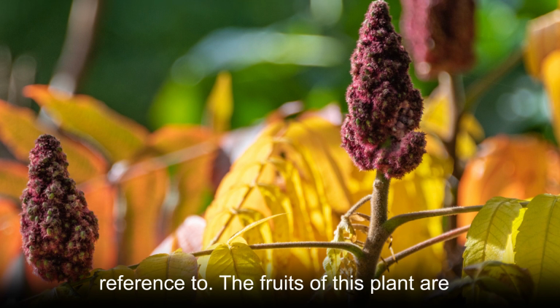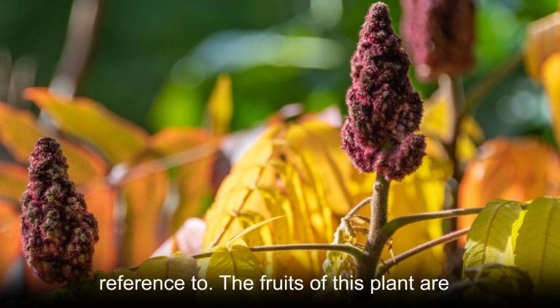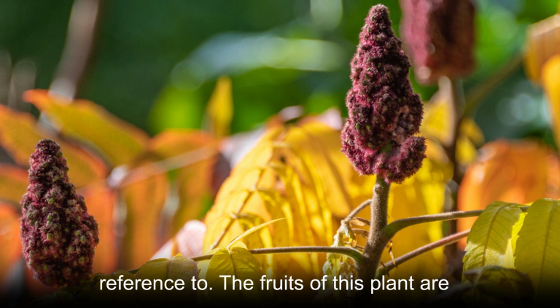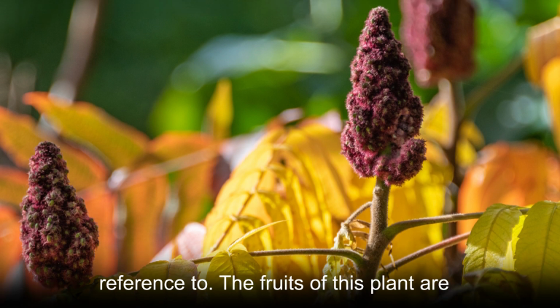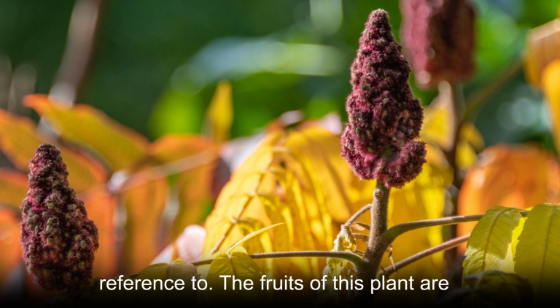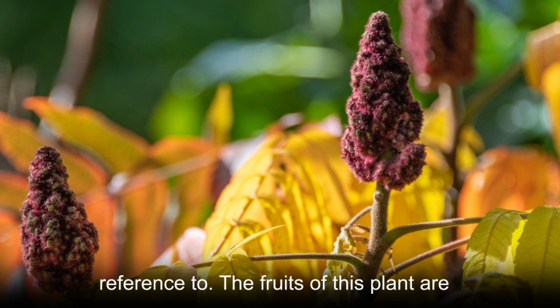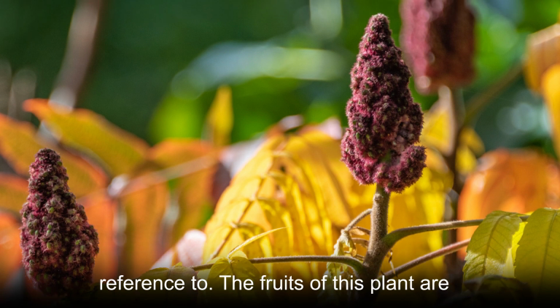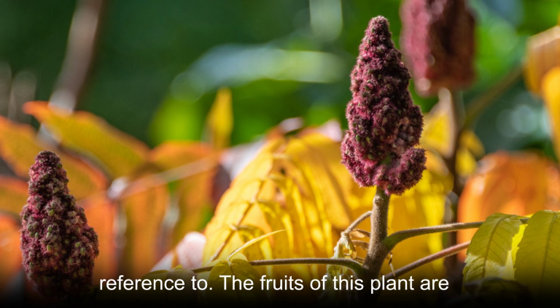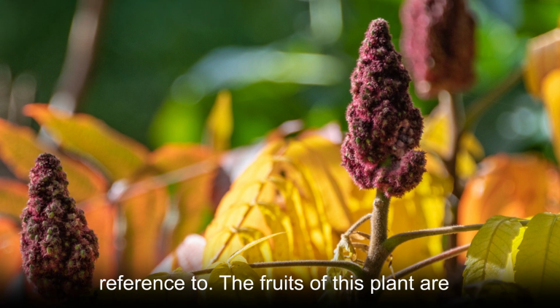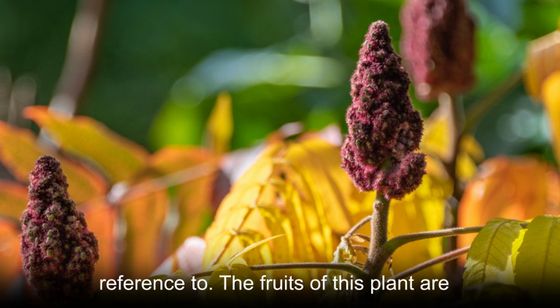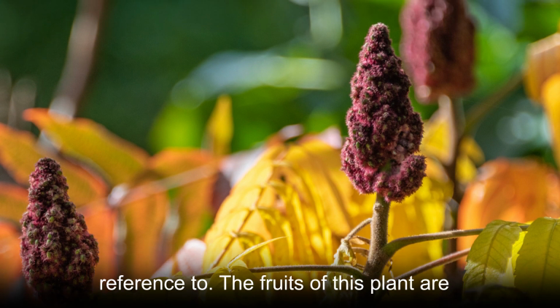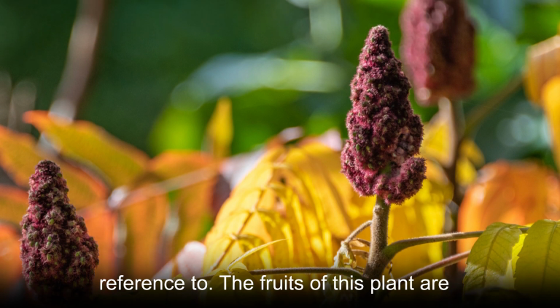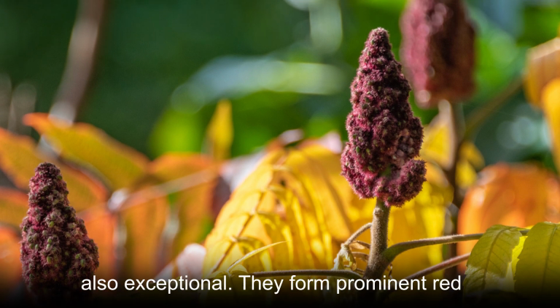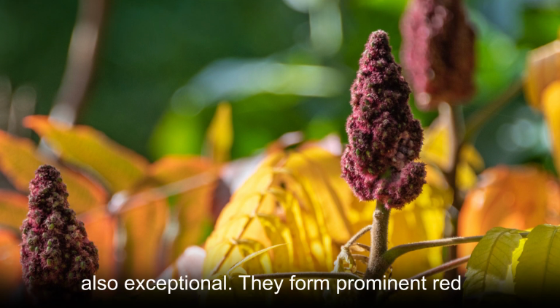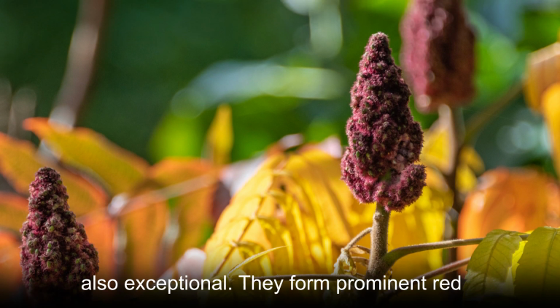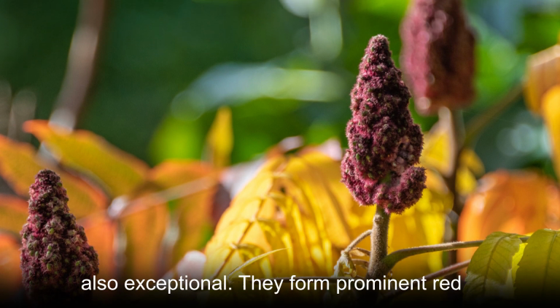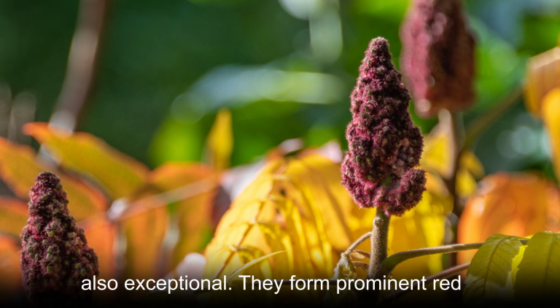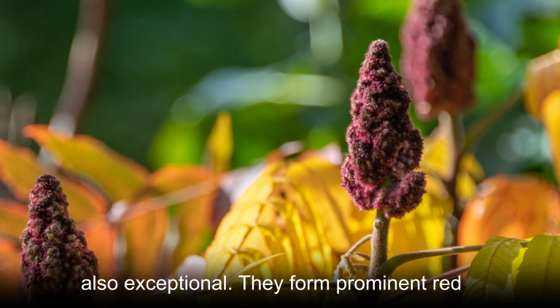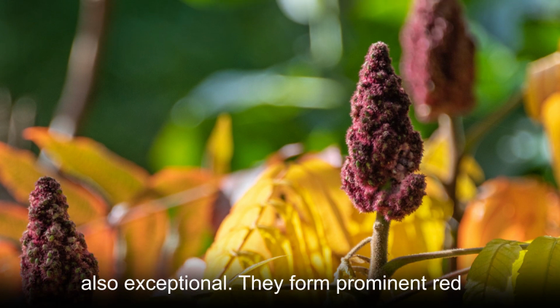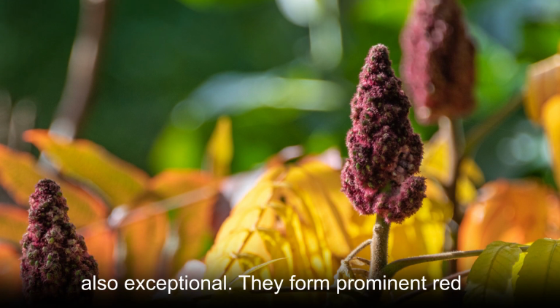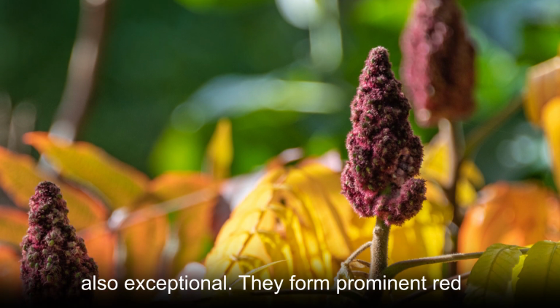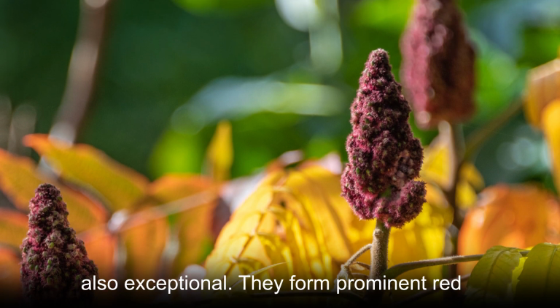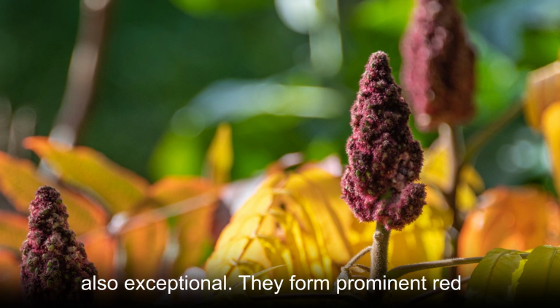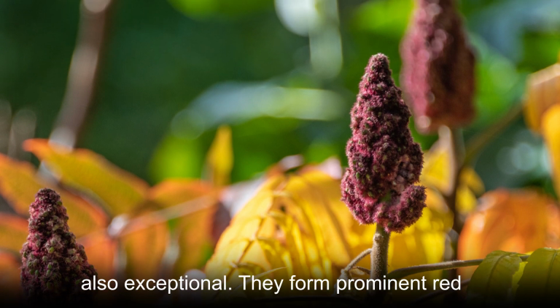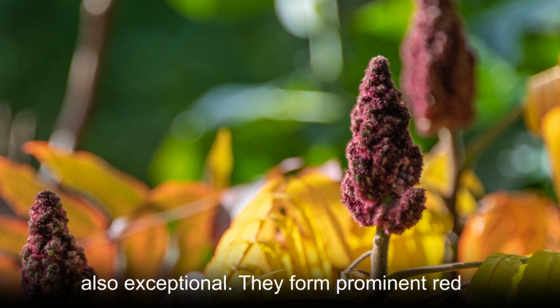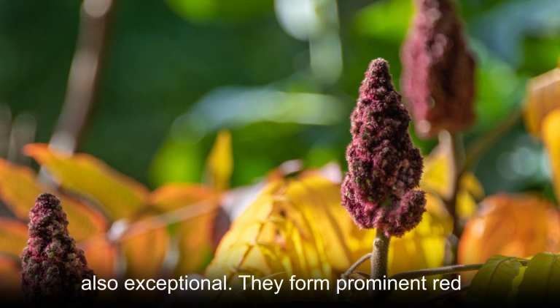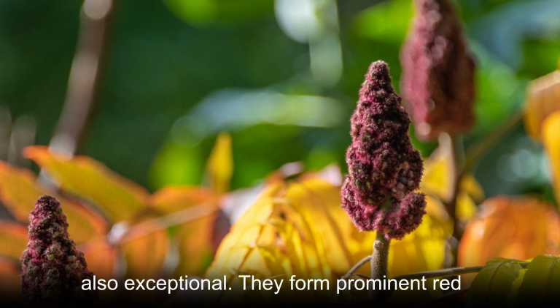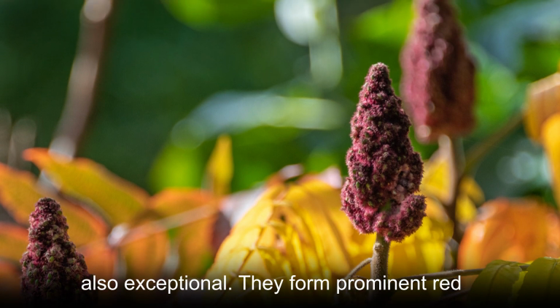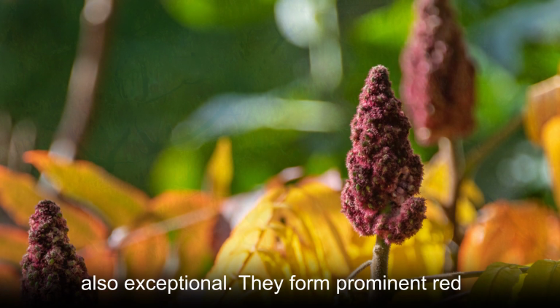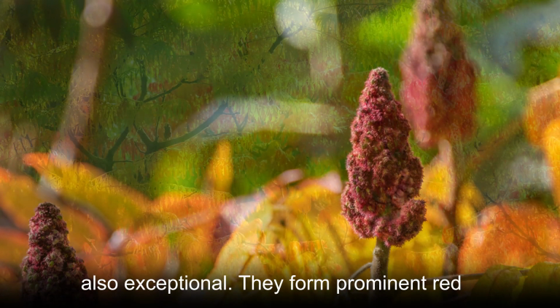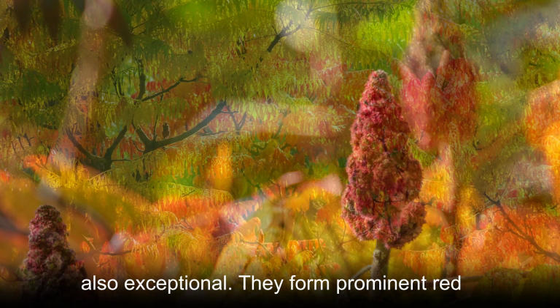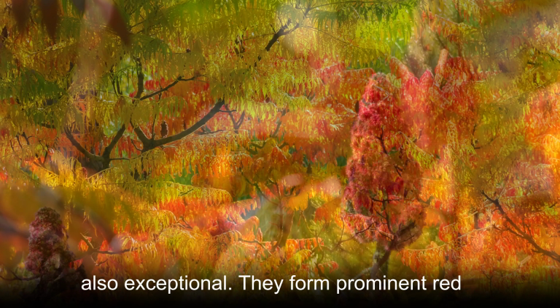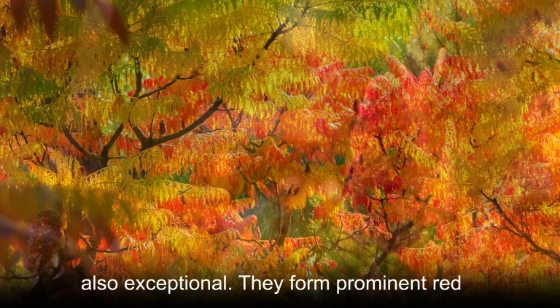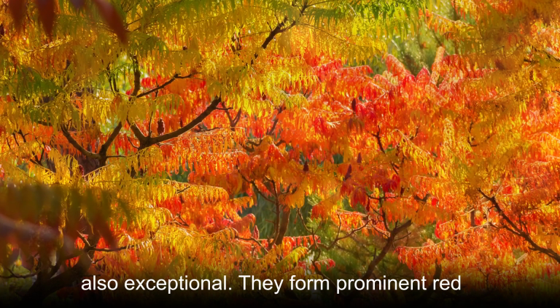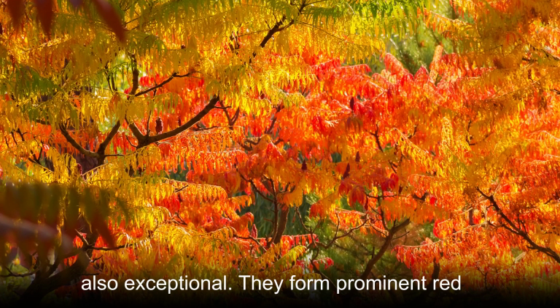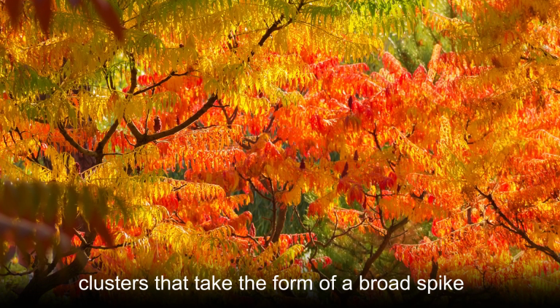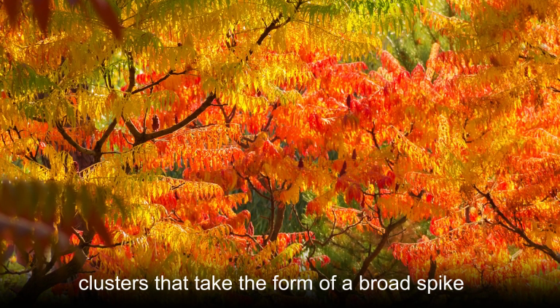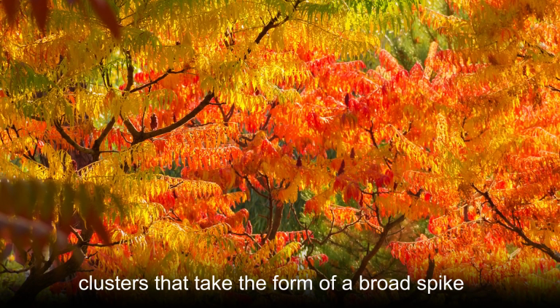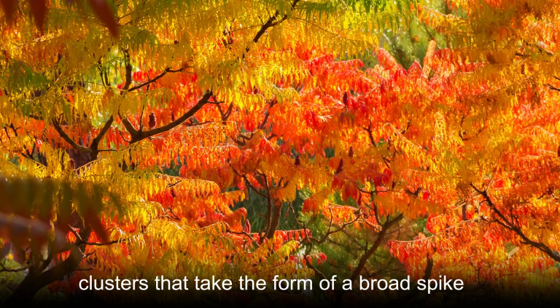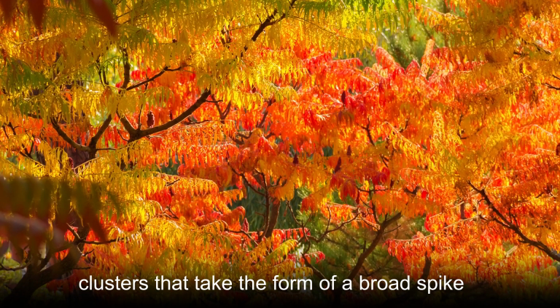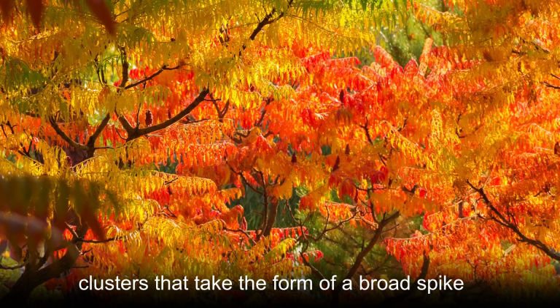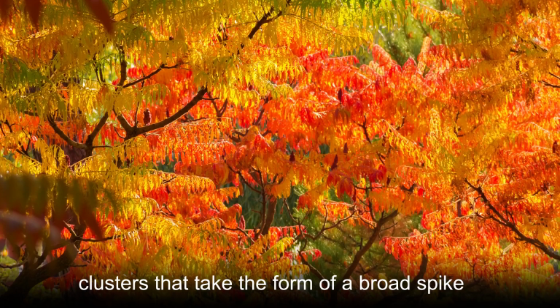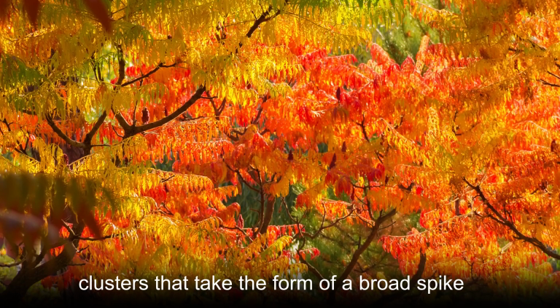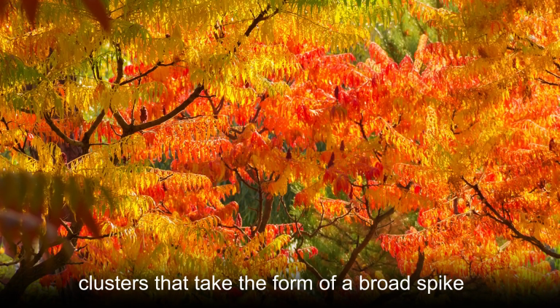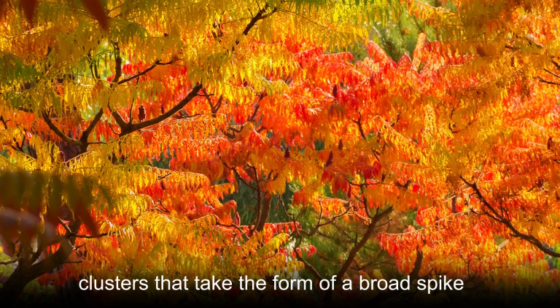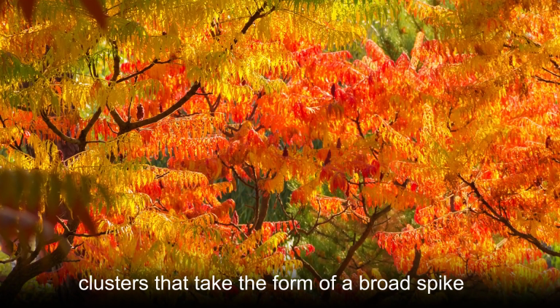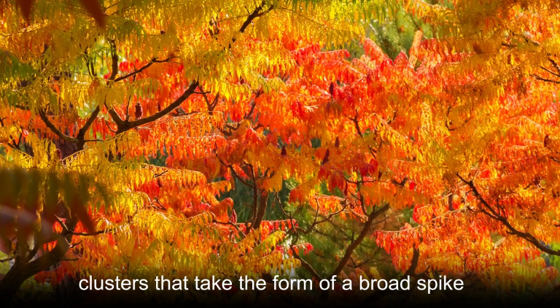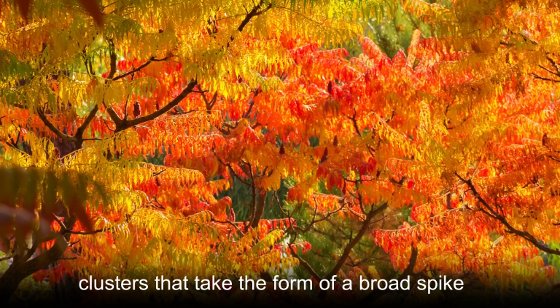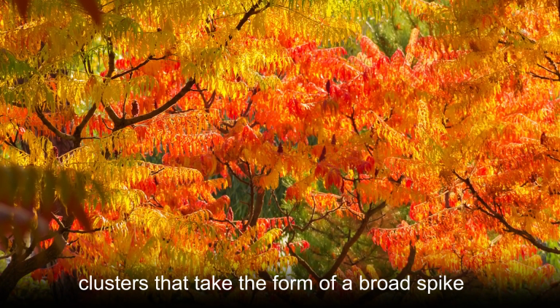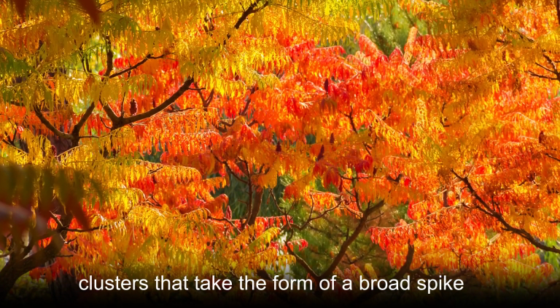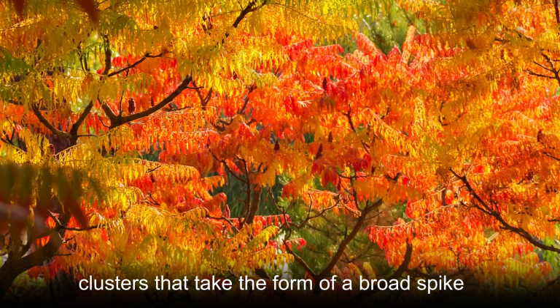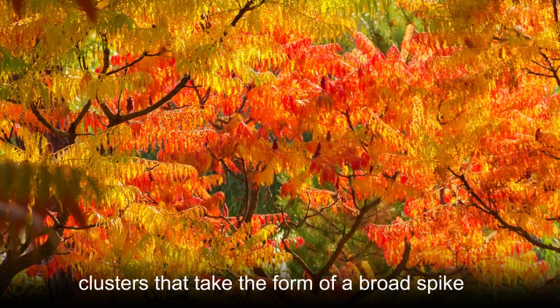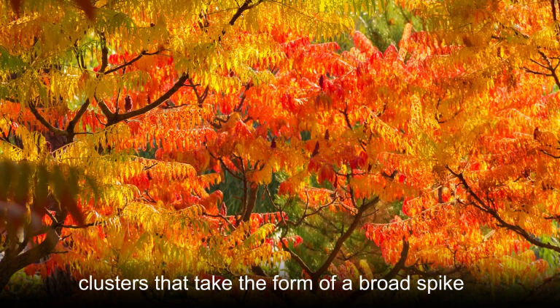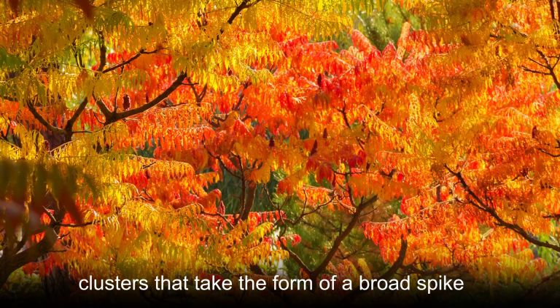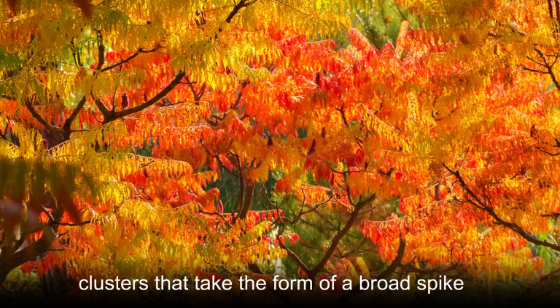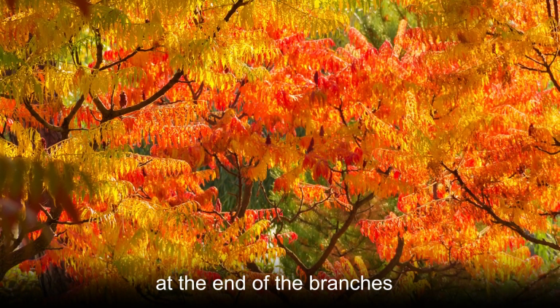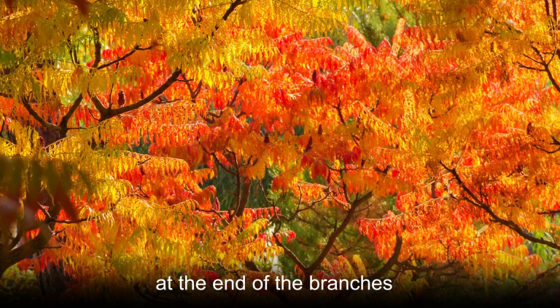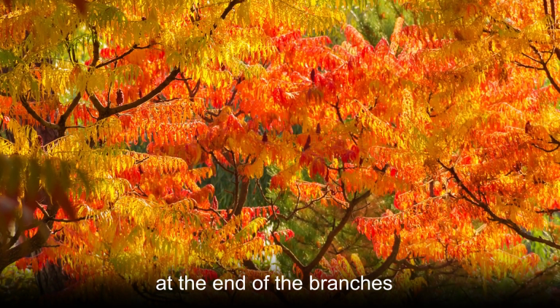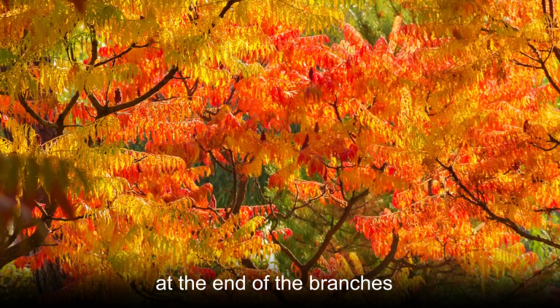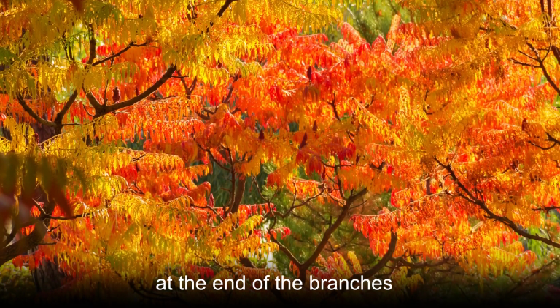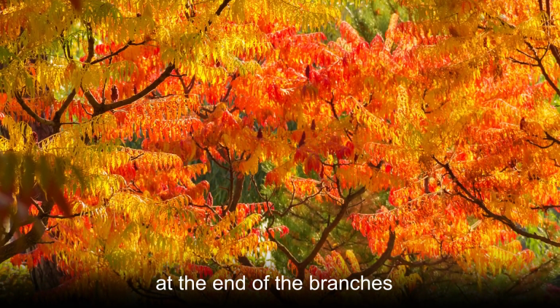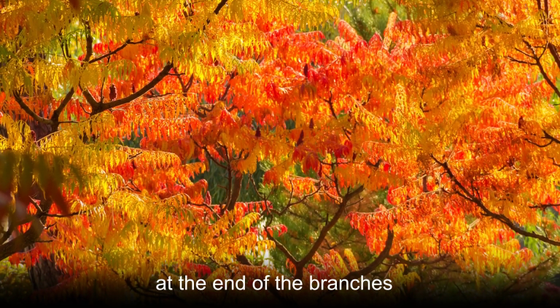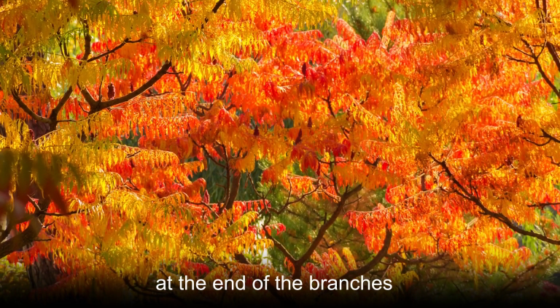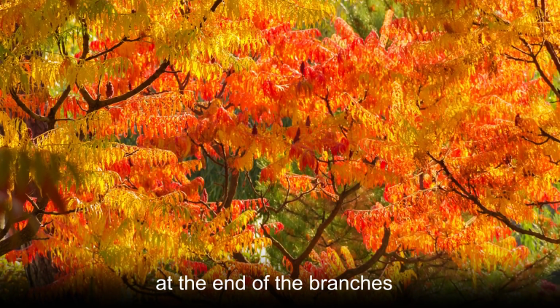The fruits of this plant are also exceptional. They form prominent red clusters that take the form of a broad spike at the end of the branches.